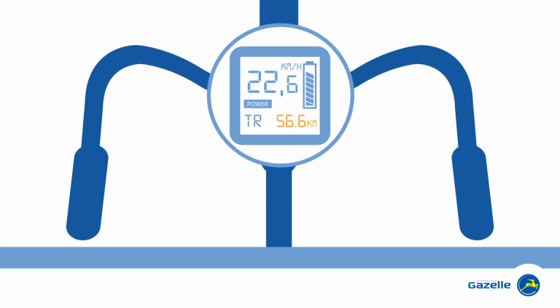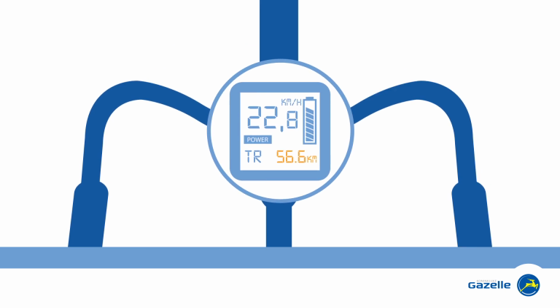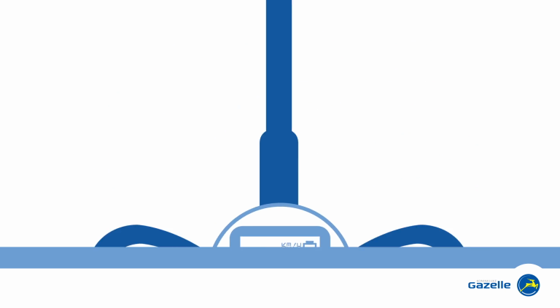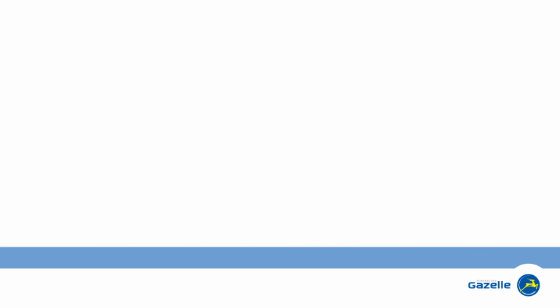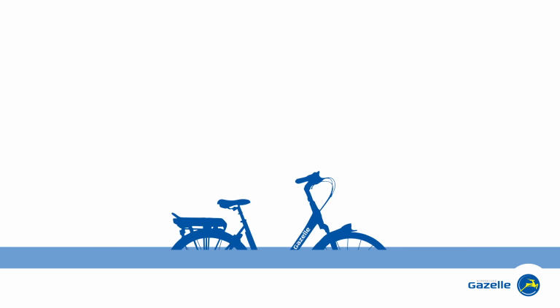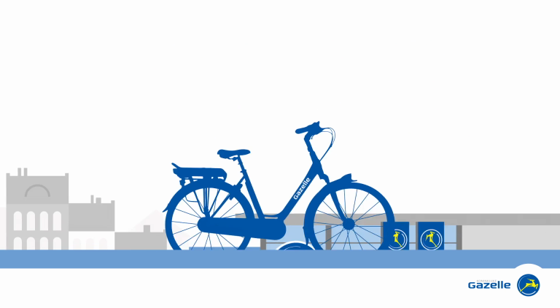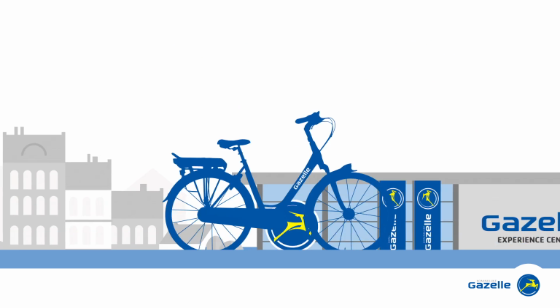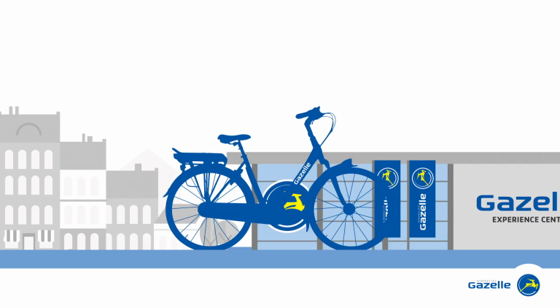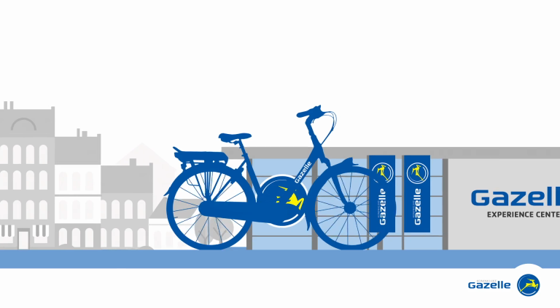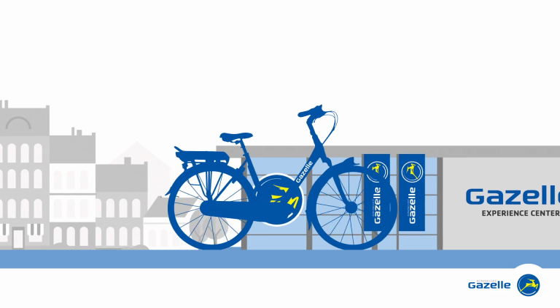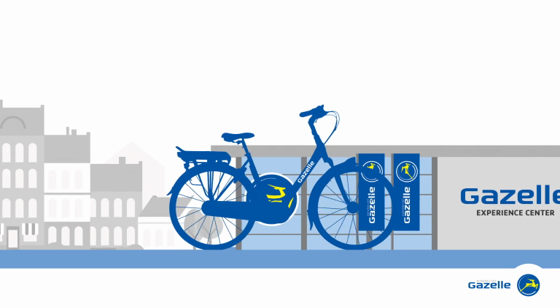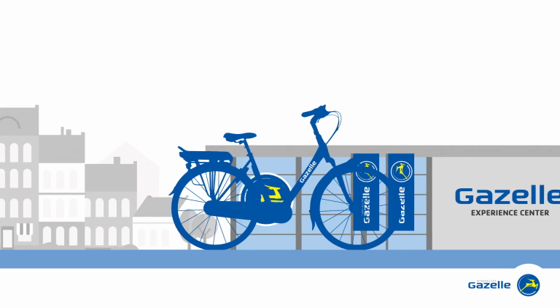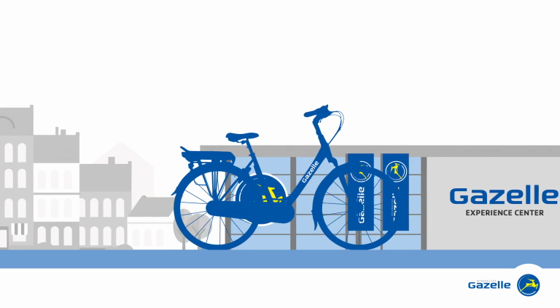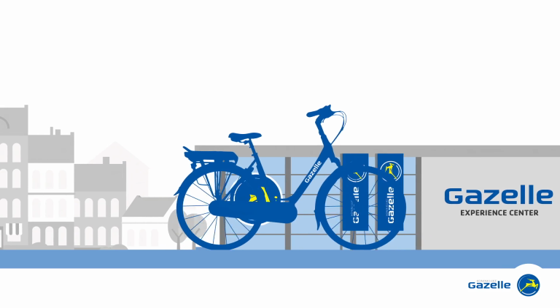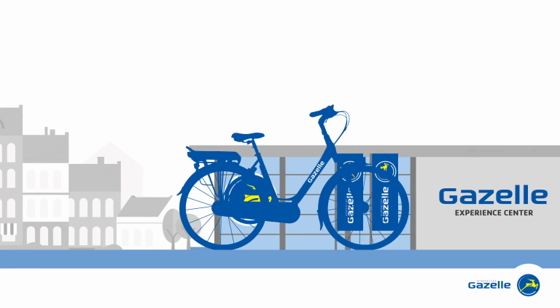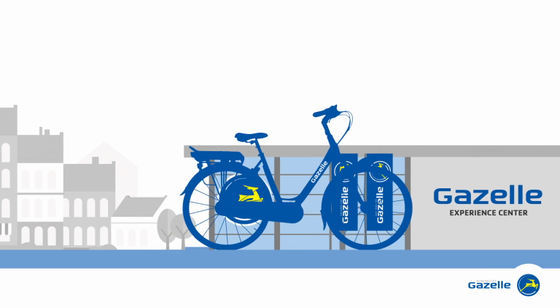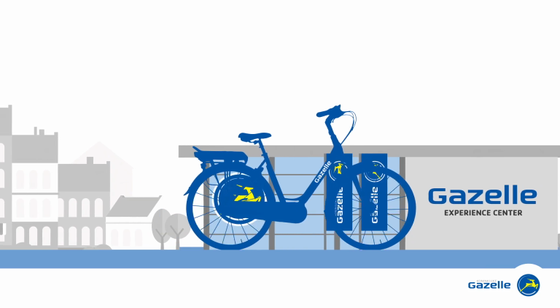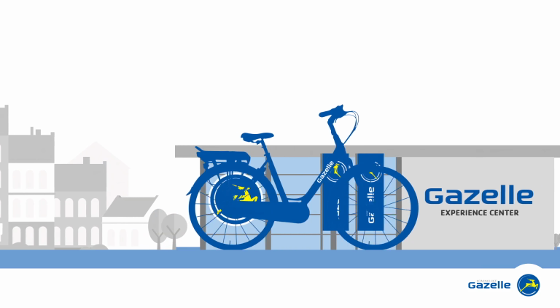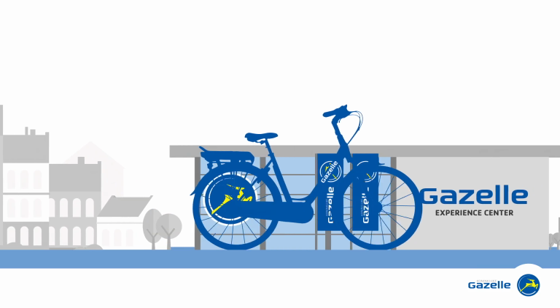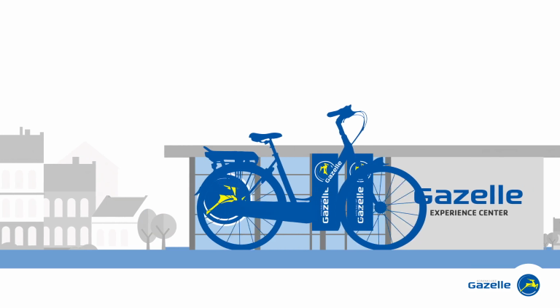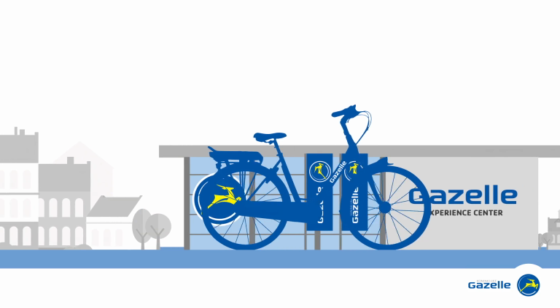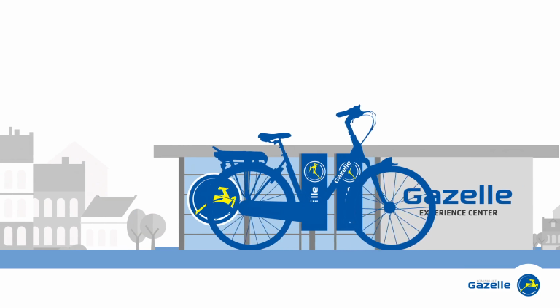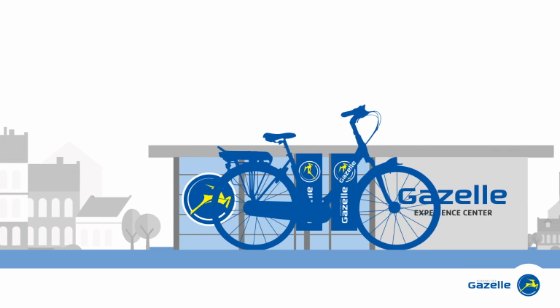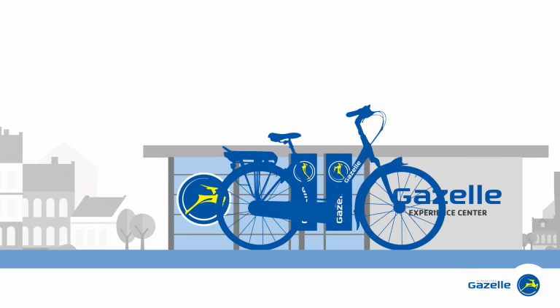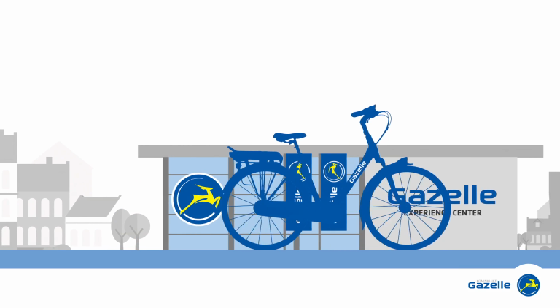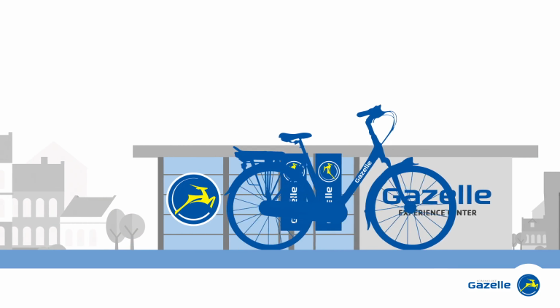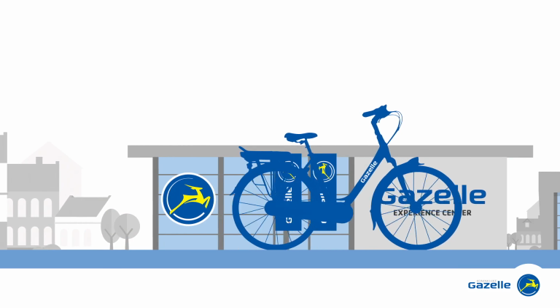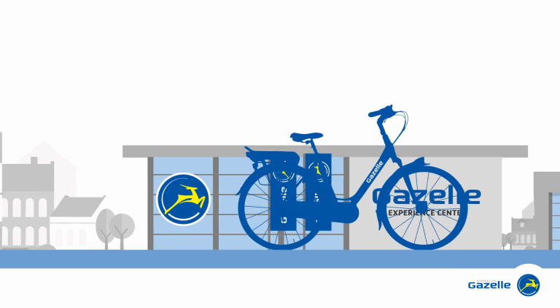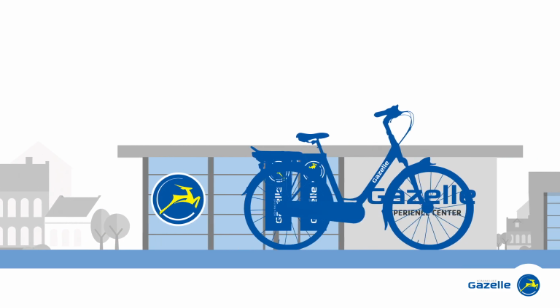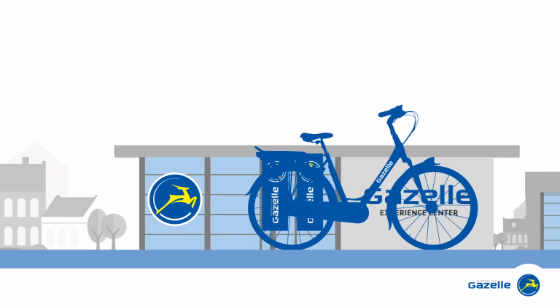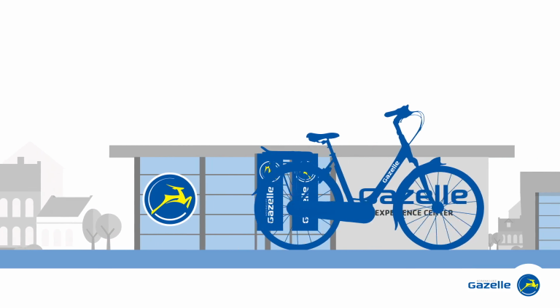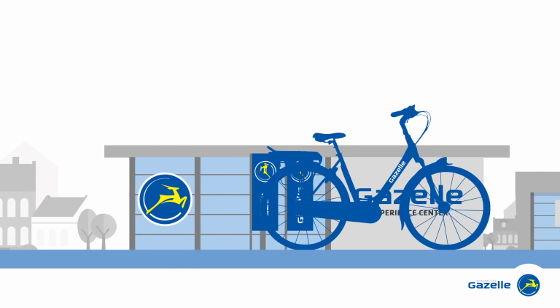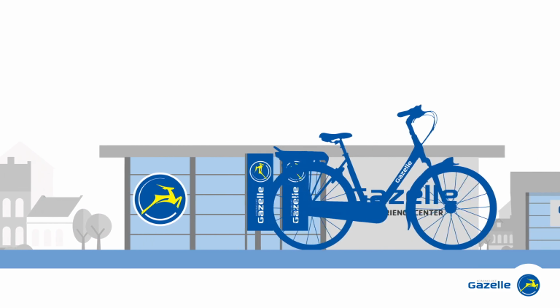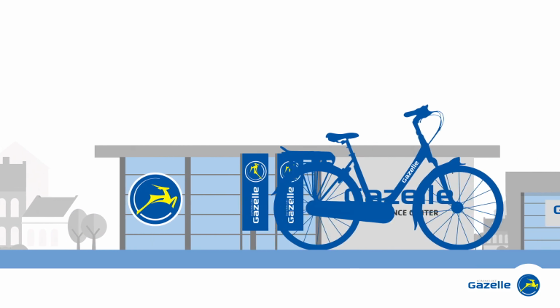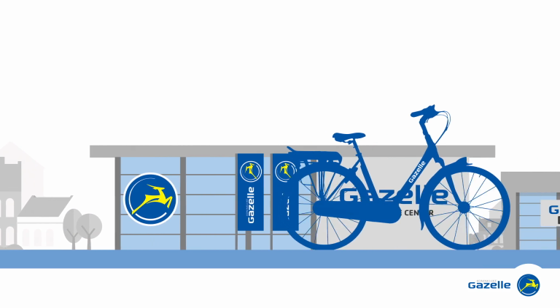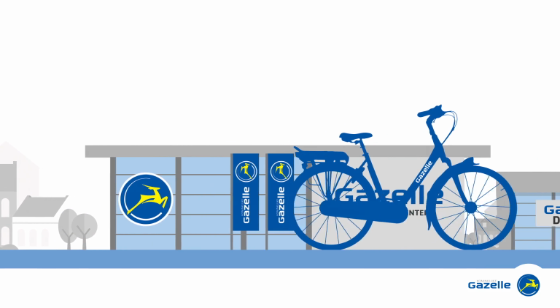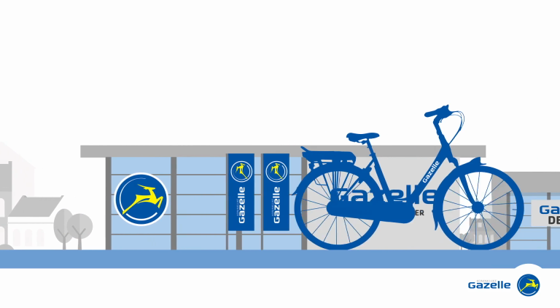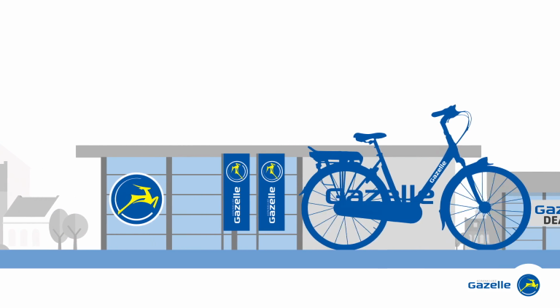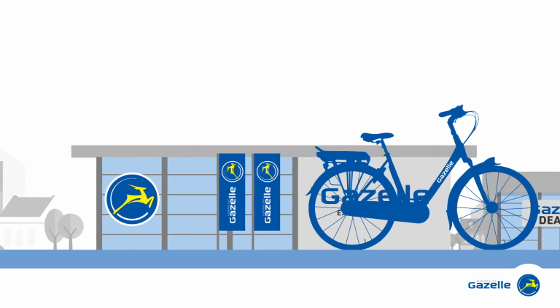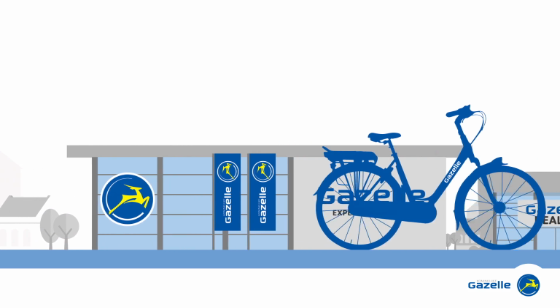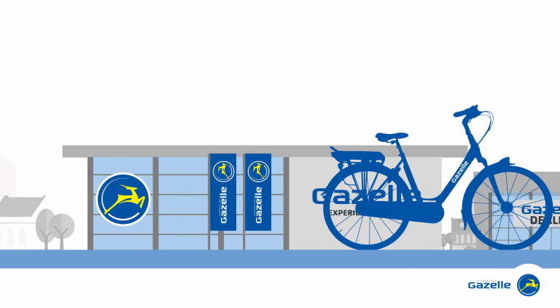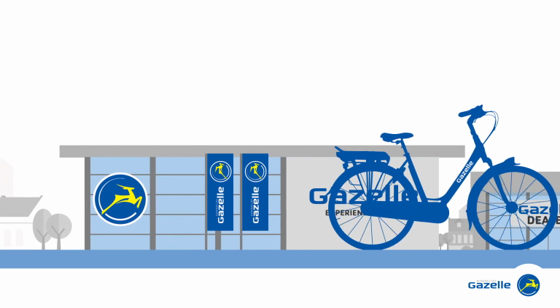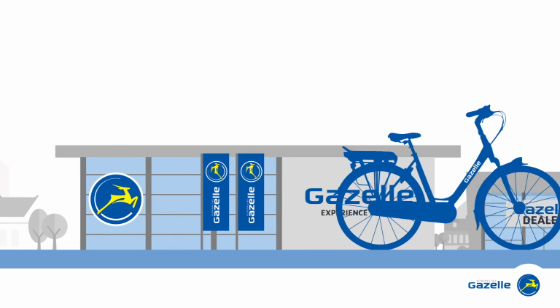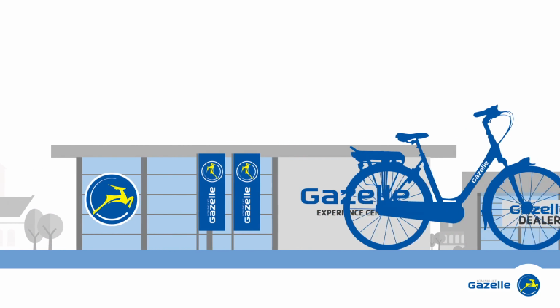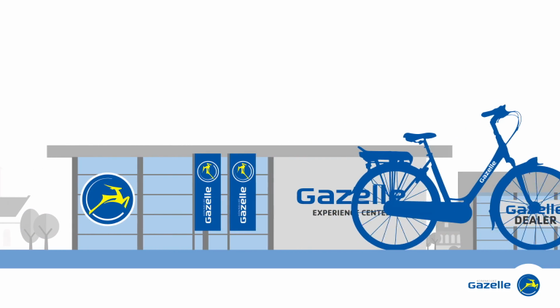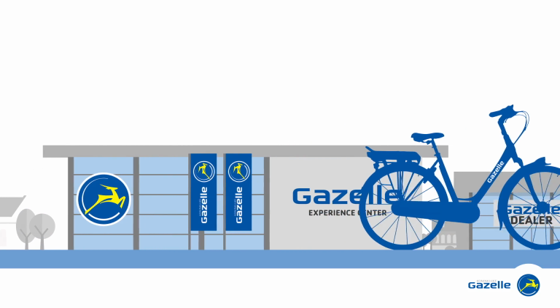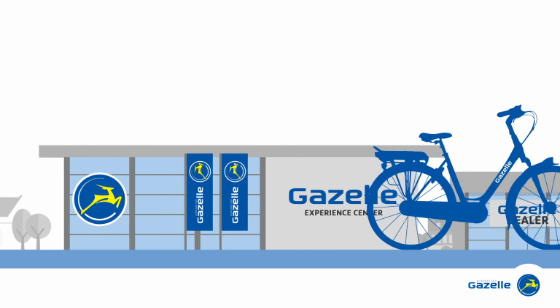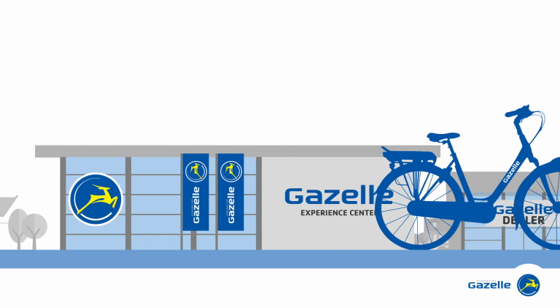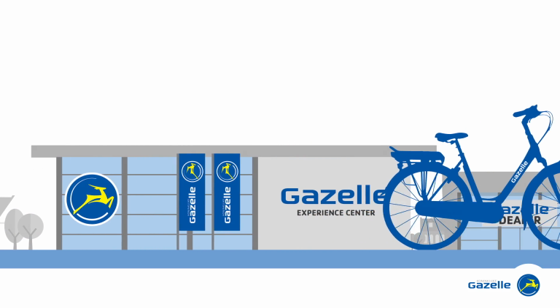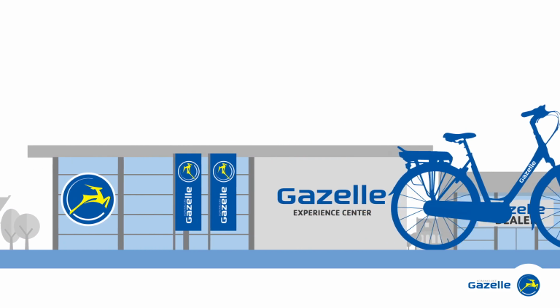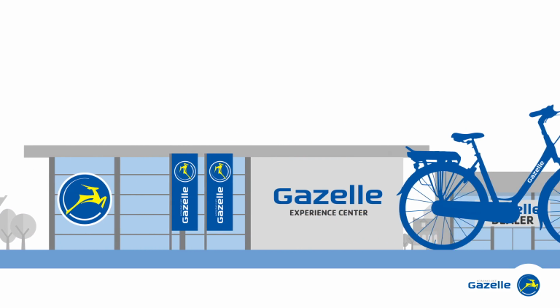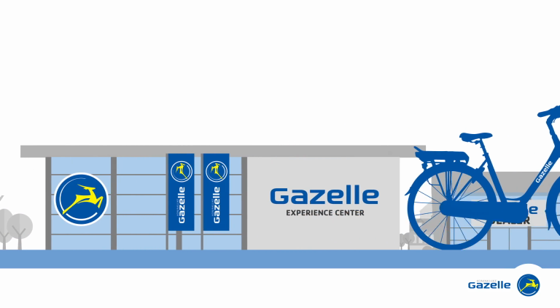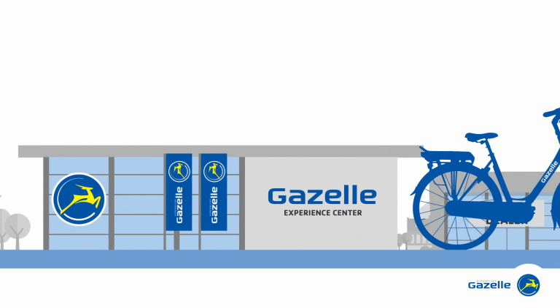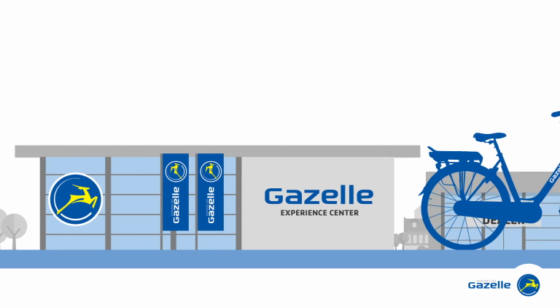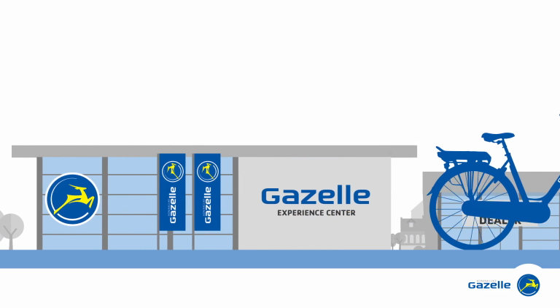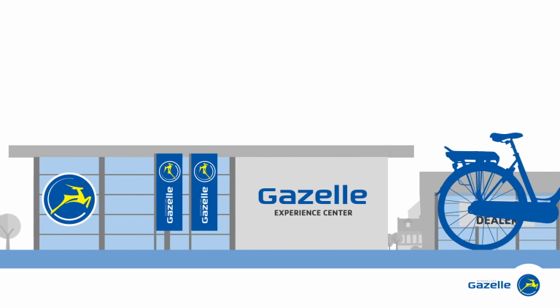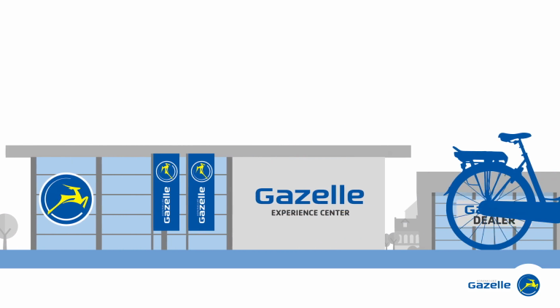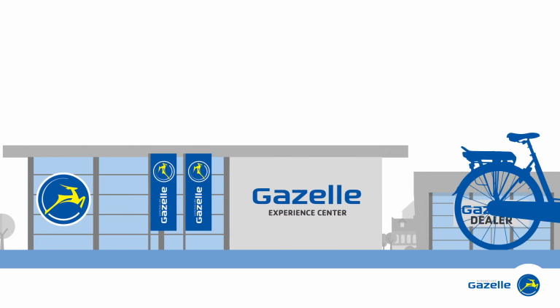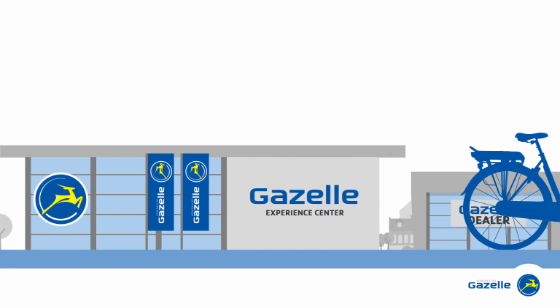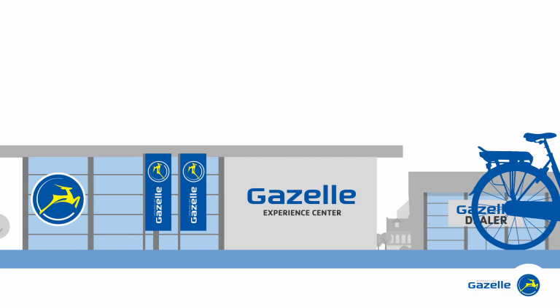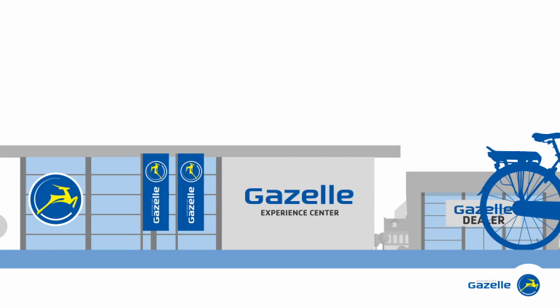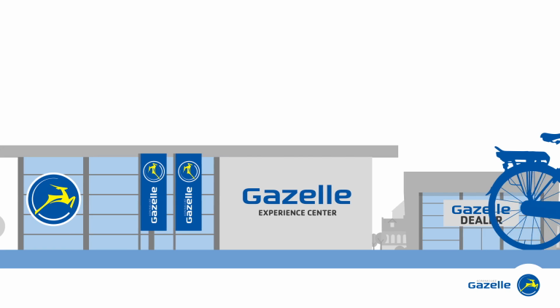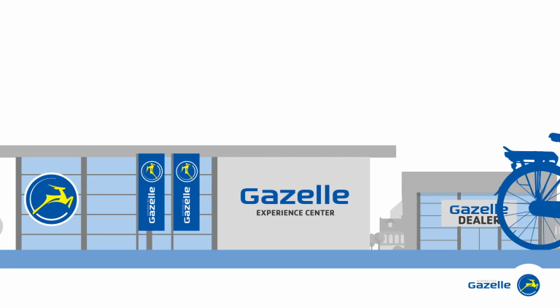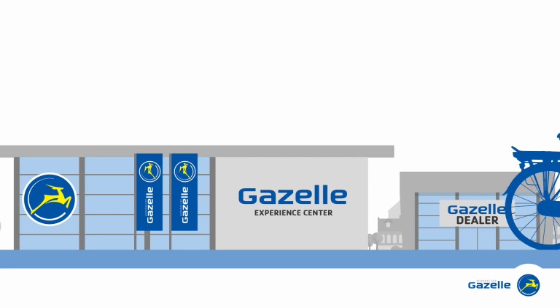Would you like to see for yourself how an e-bike works? Come and have a test ride at a Gazelle dealer in your area.